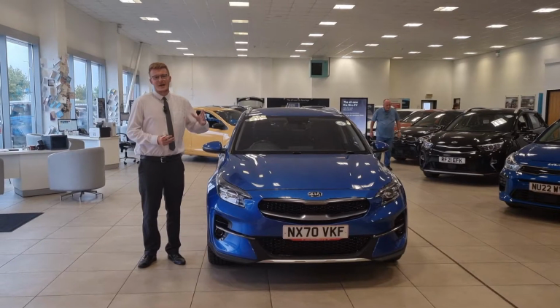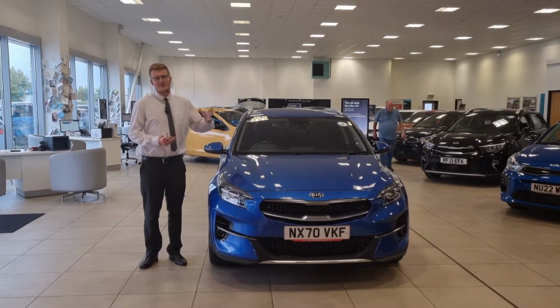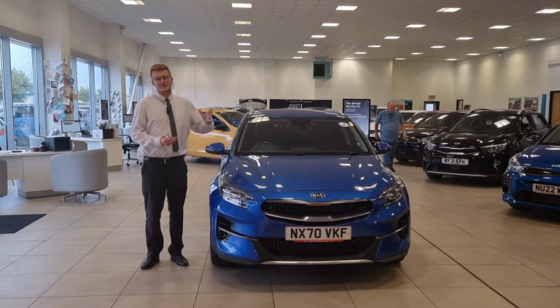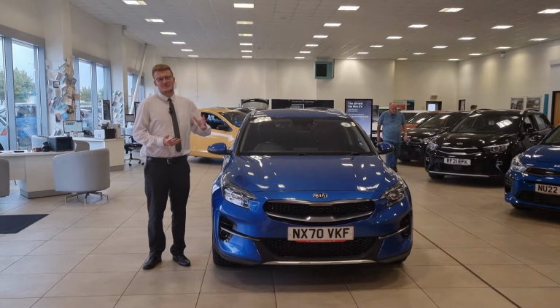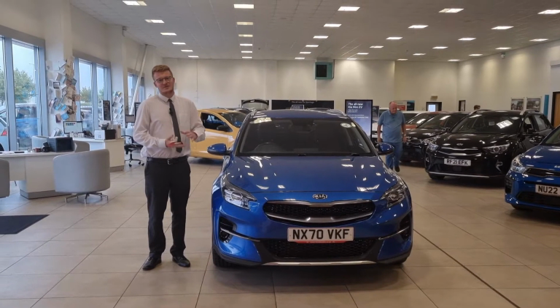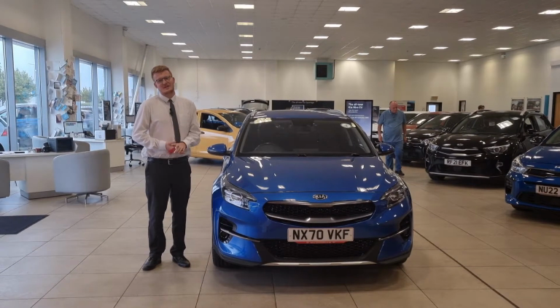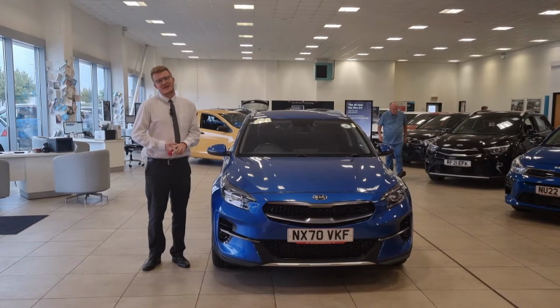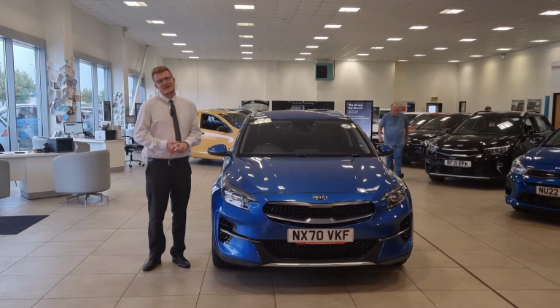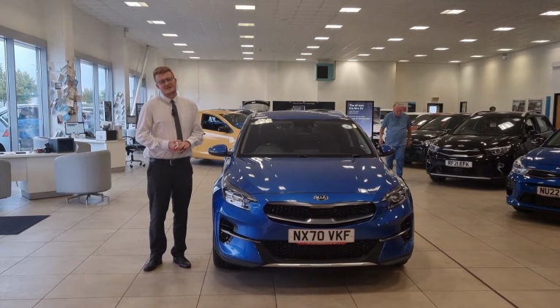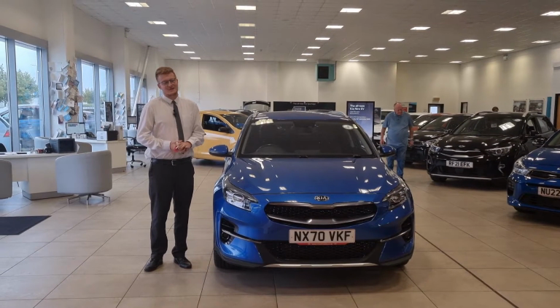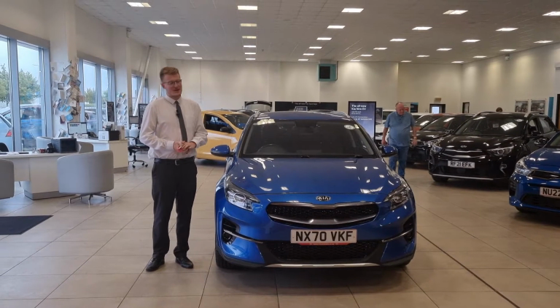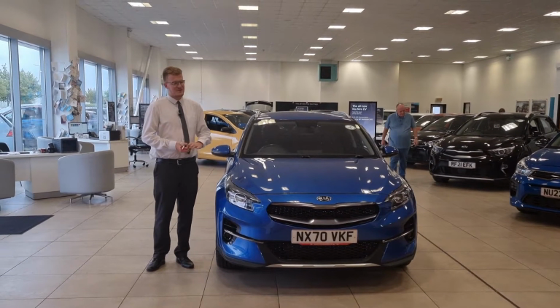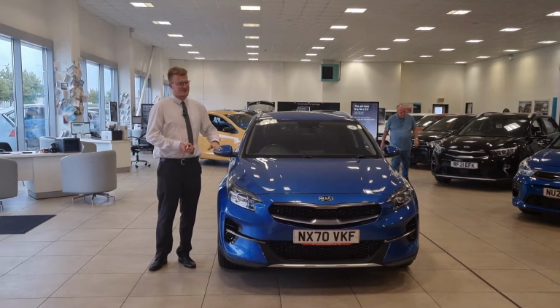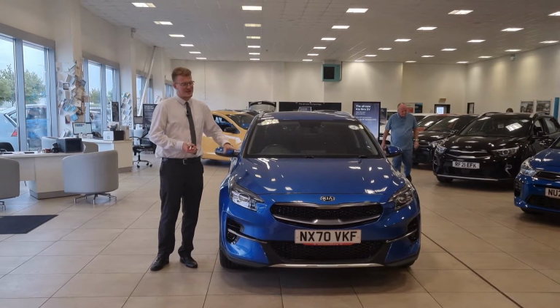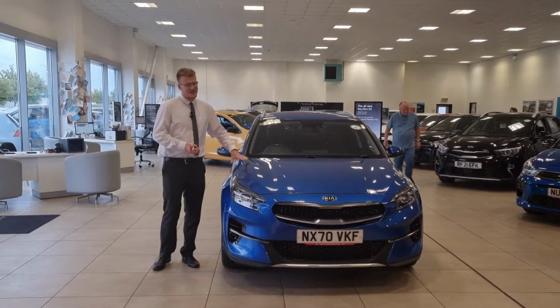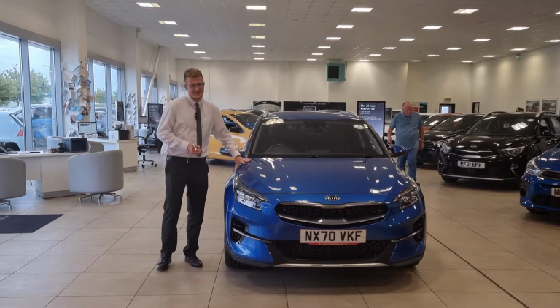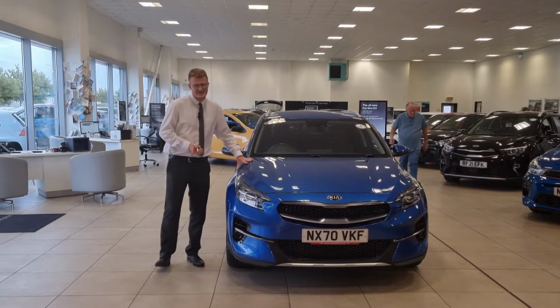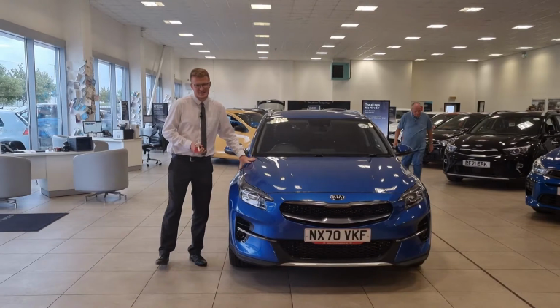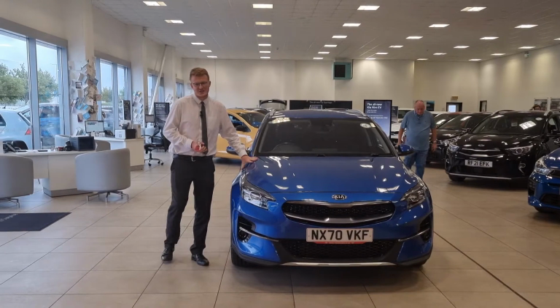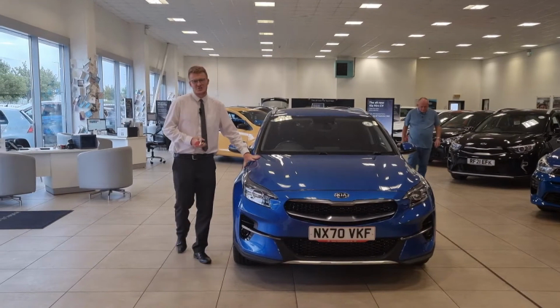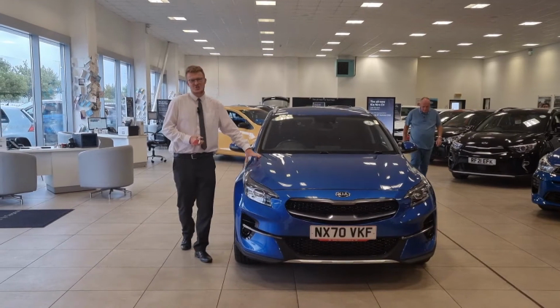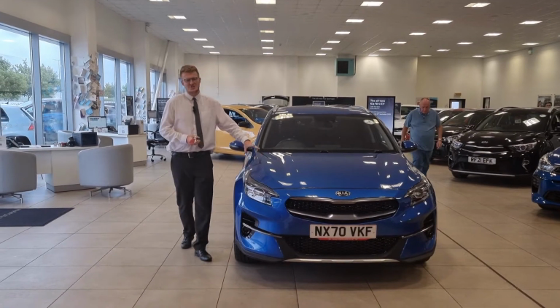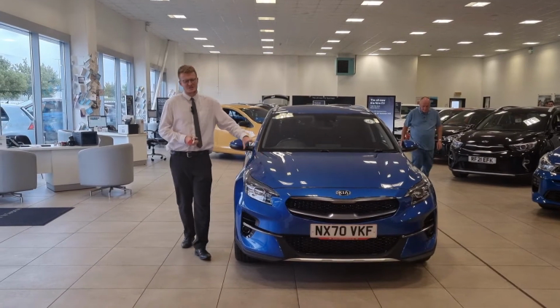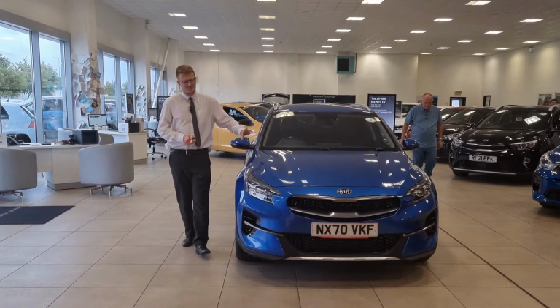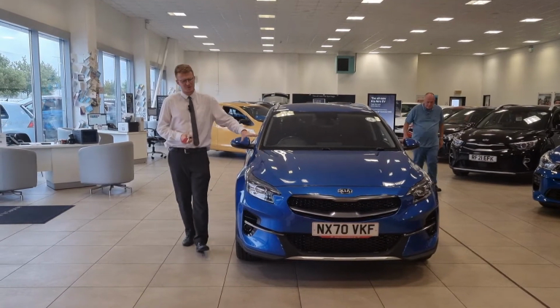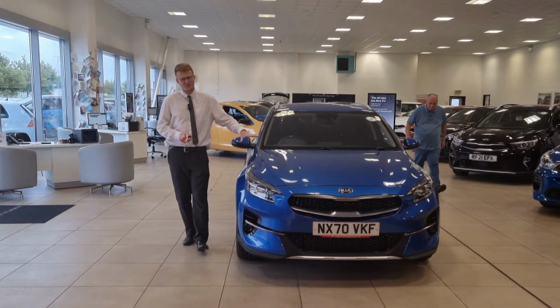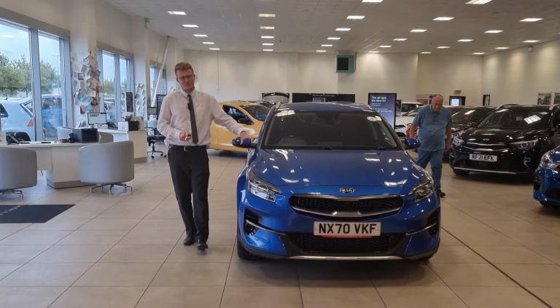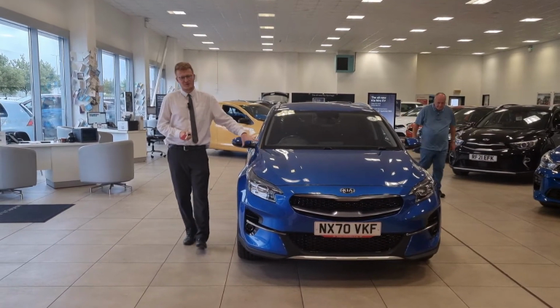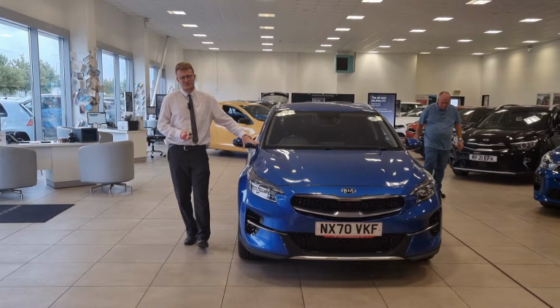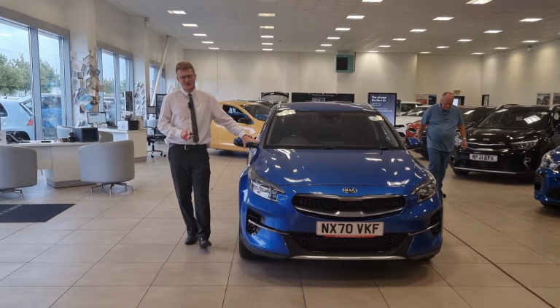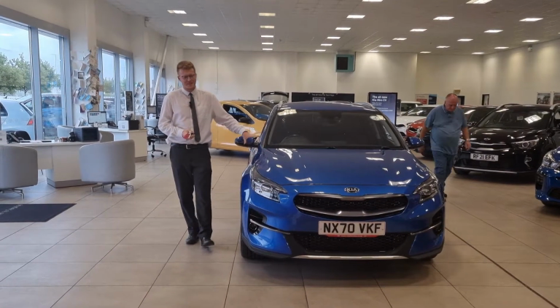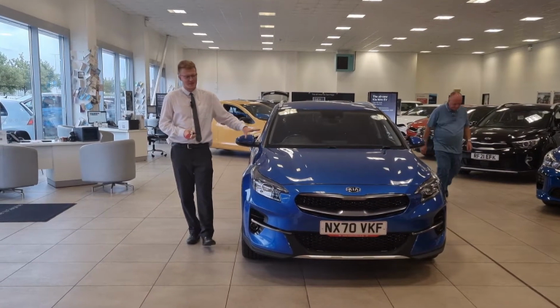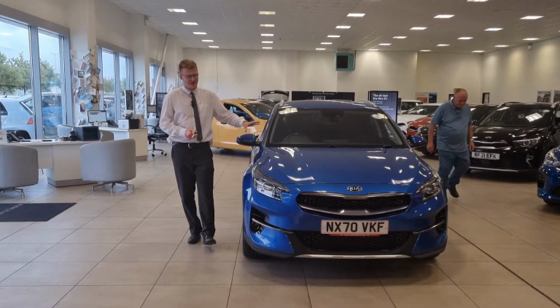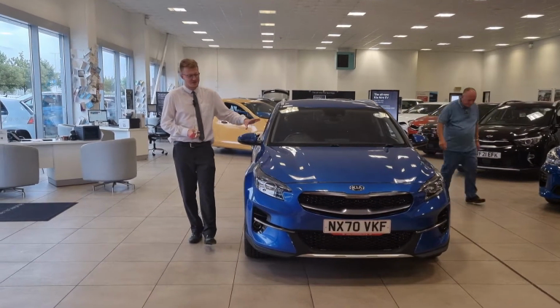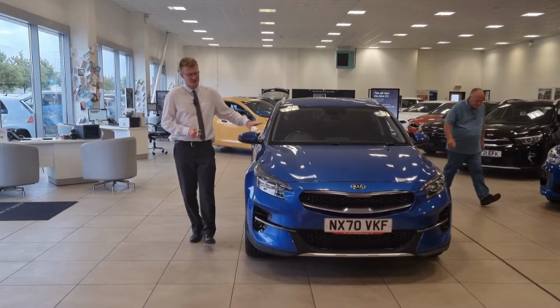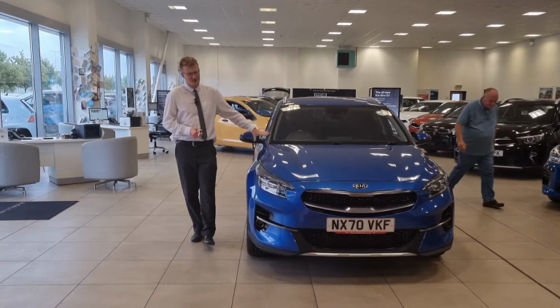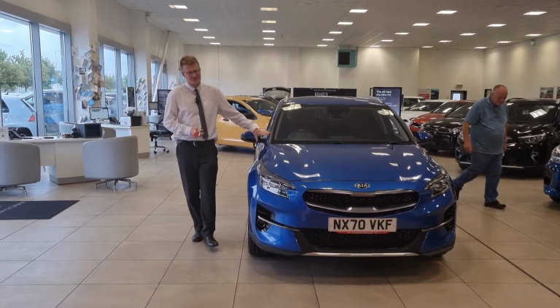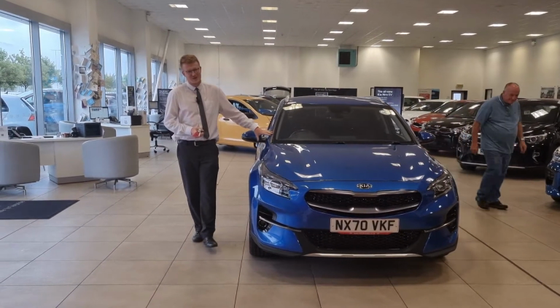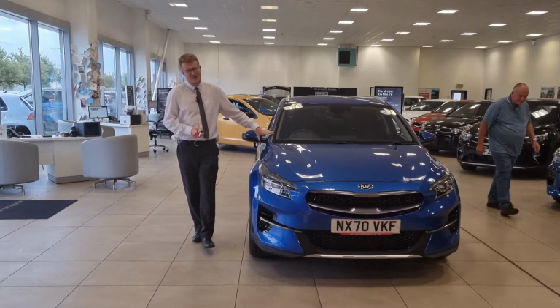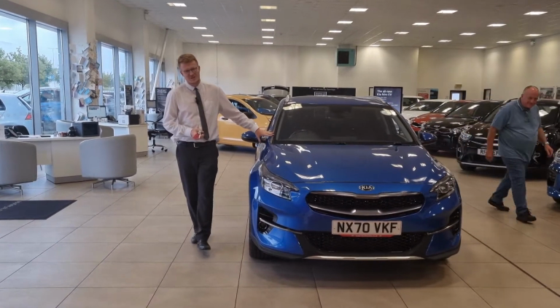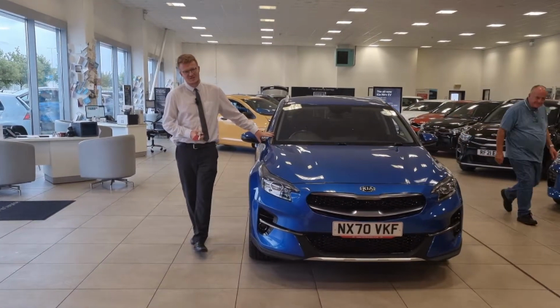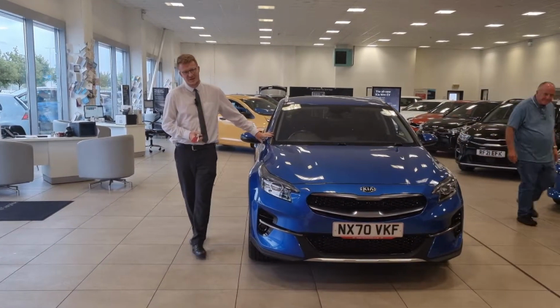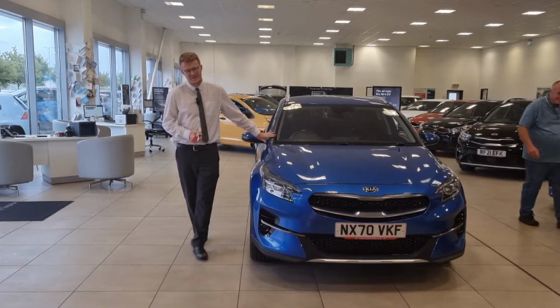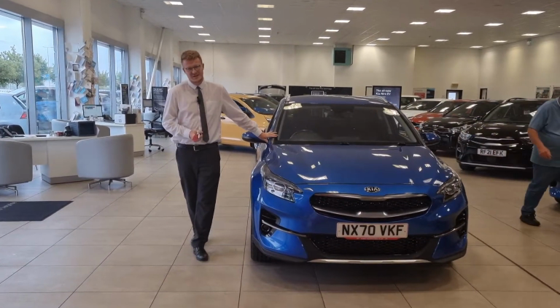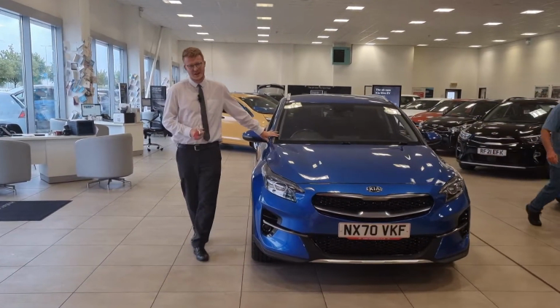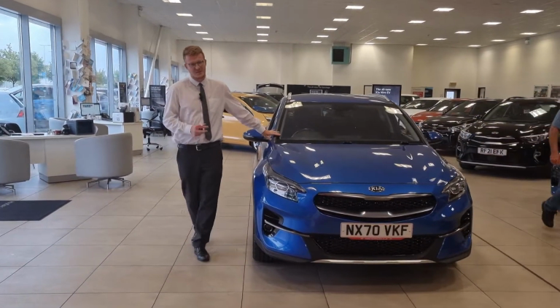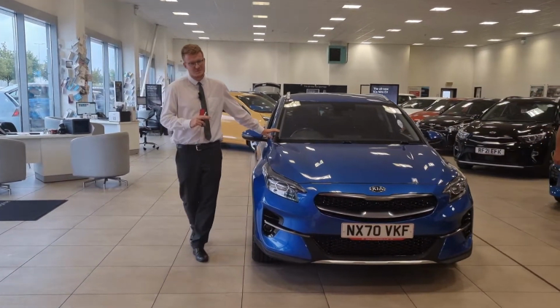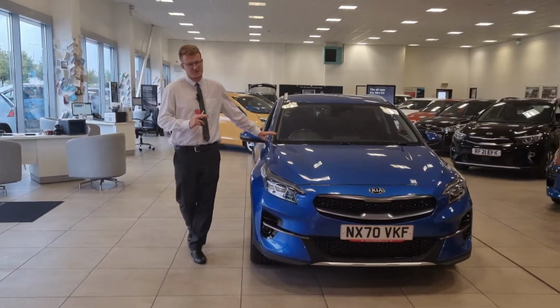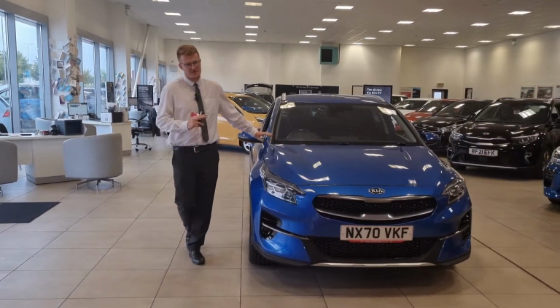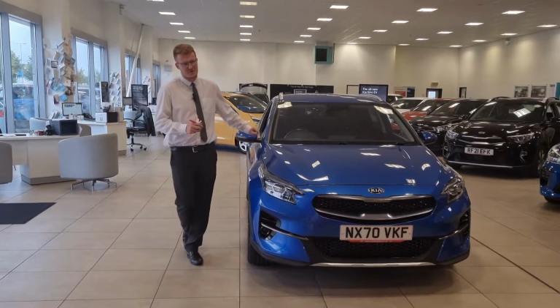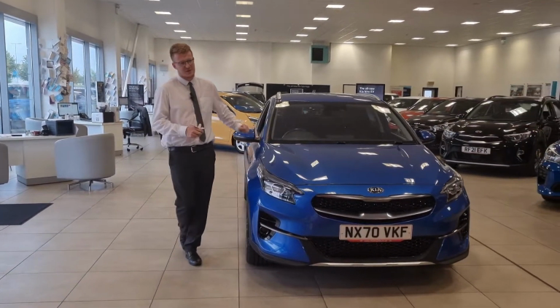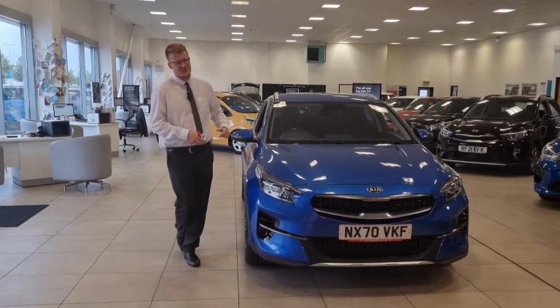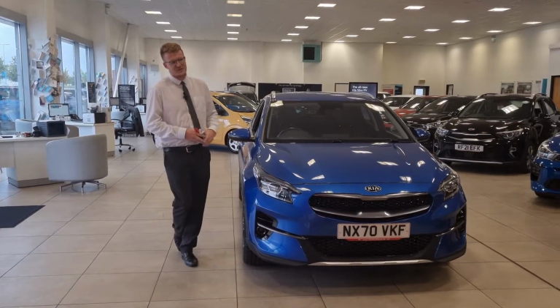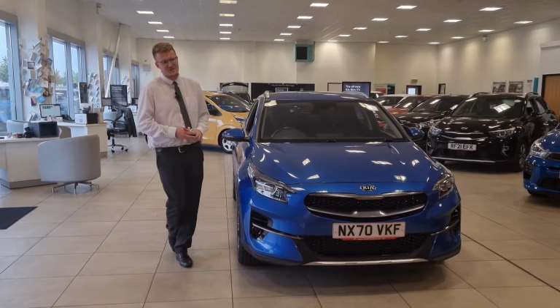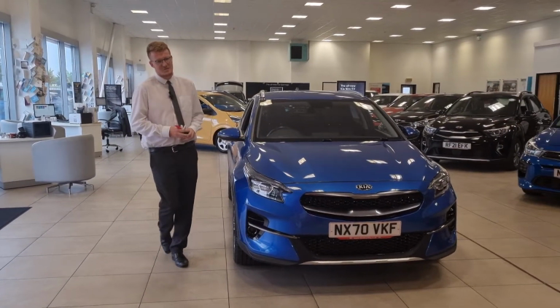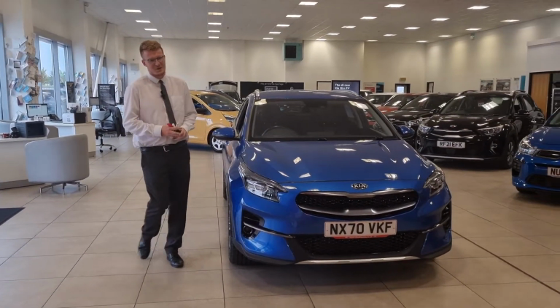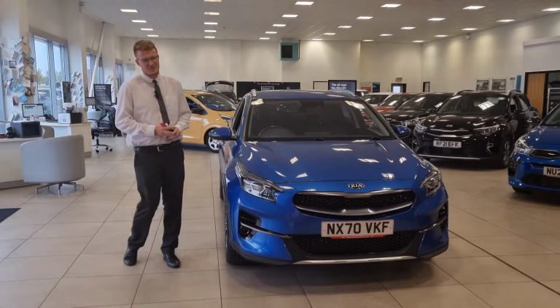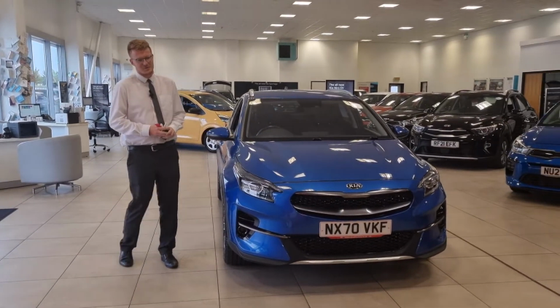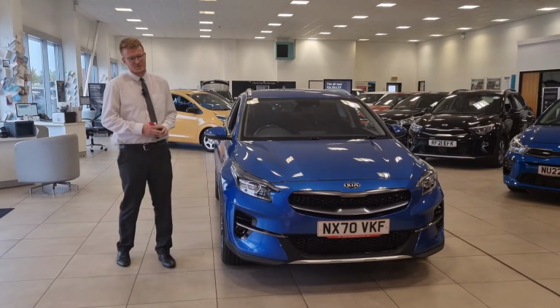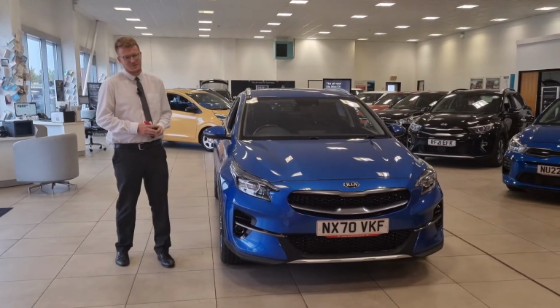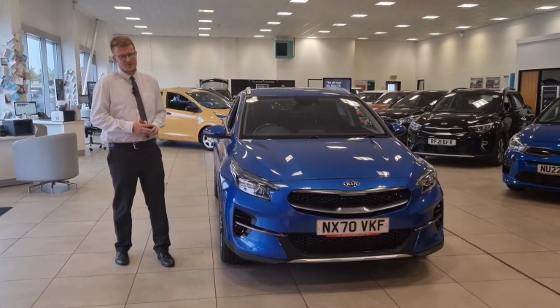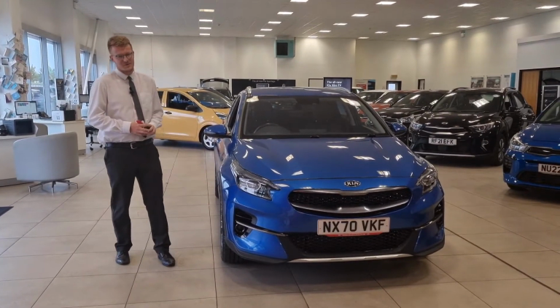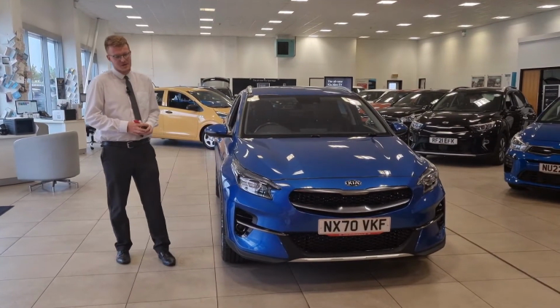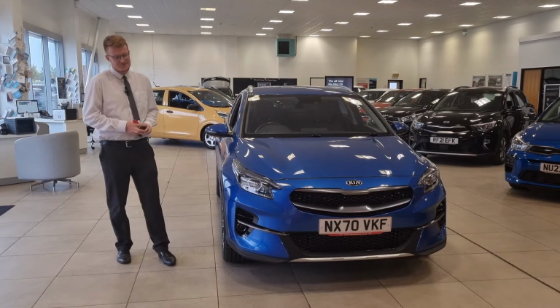Hi there, welcome to Stockton Kia. Today we have this Kia XCeed Edition in the beautiful blue flame. It's a lovely spacious family car and it comes with some great features as well, which I'll run through with you.